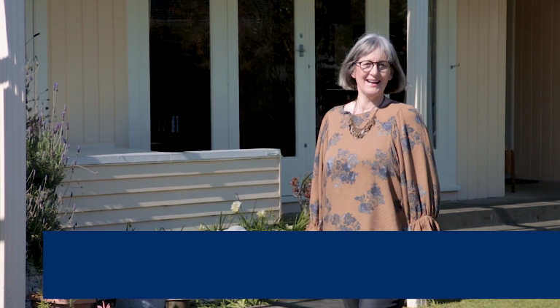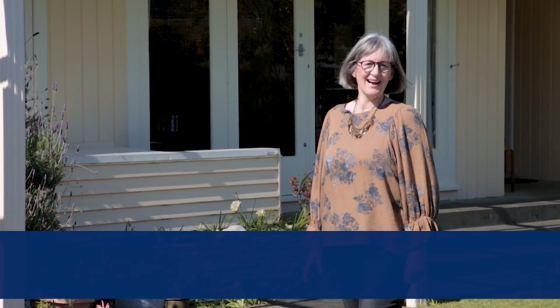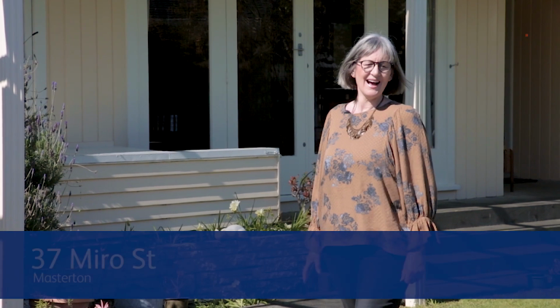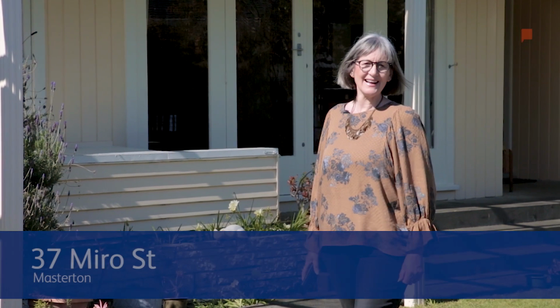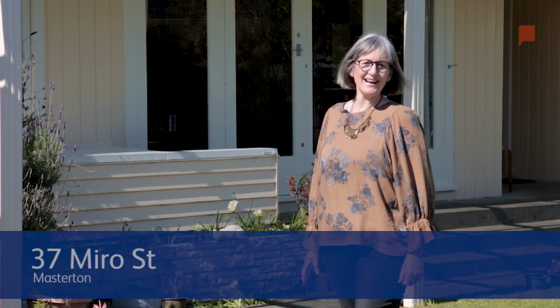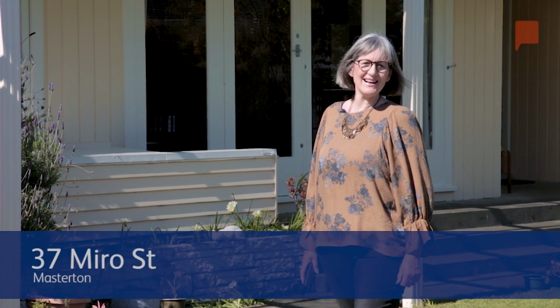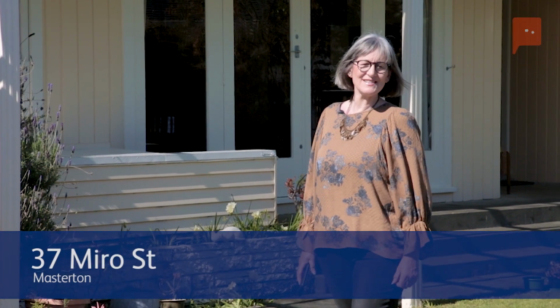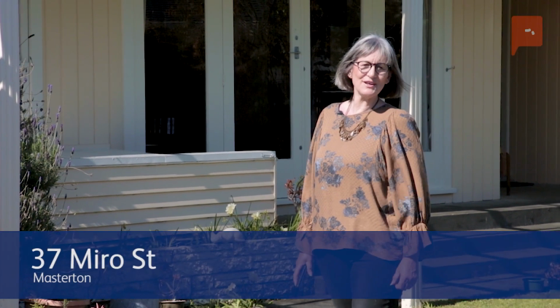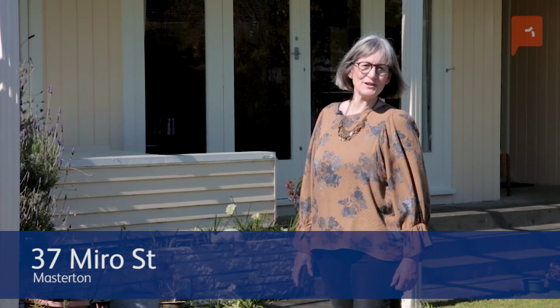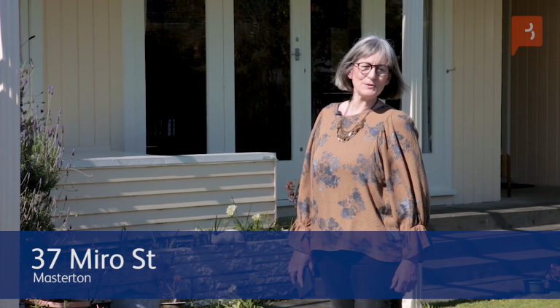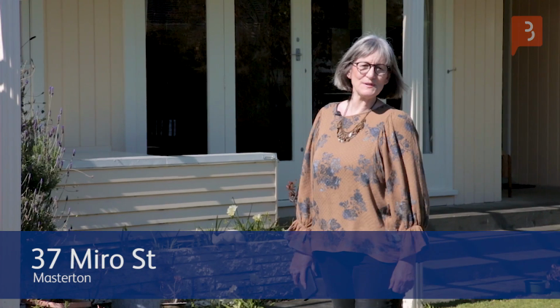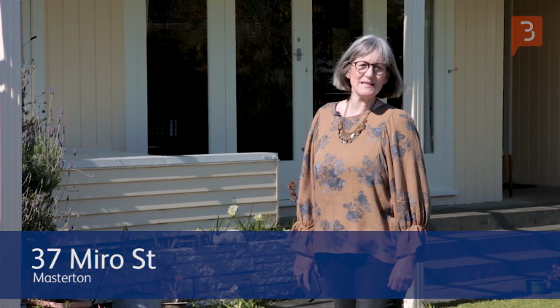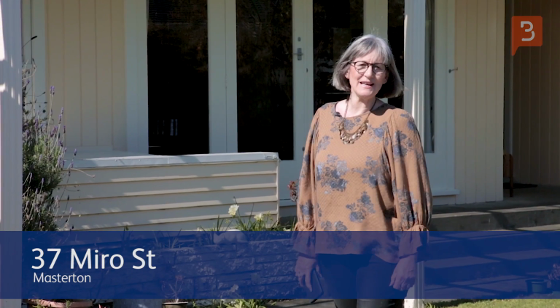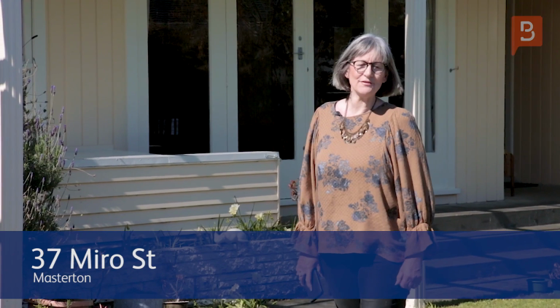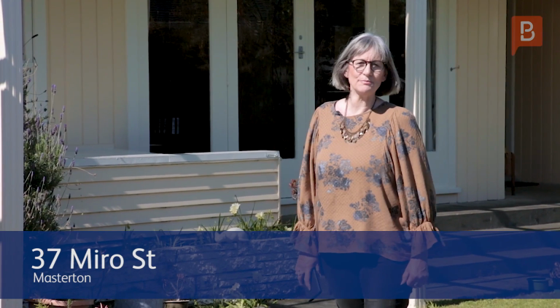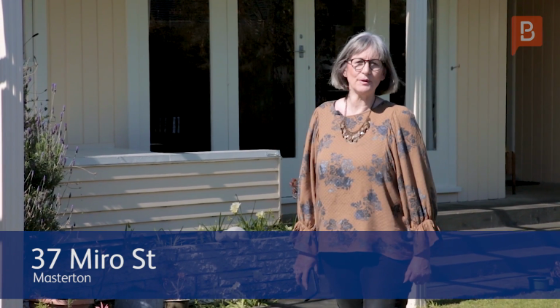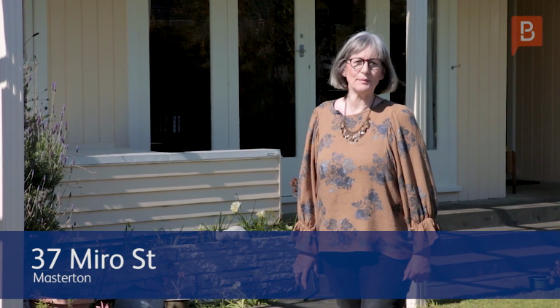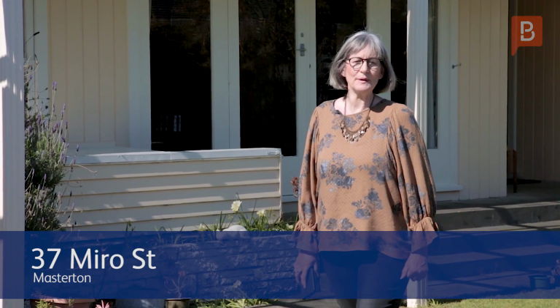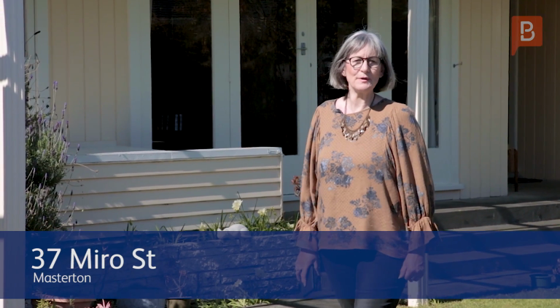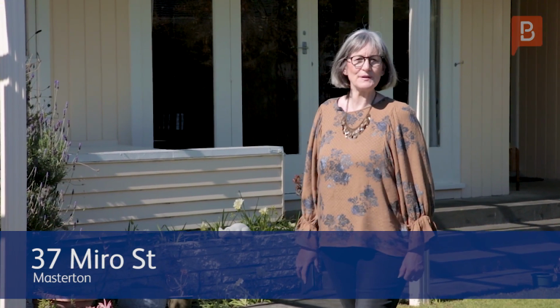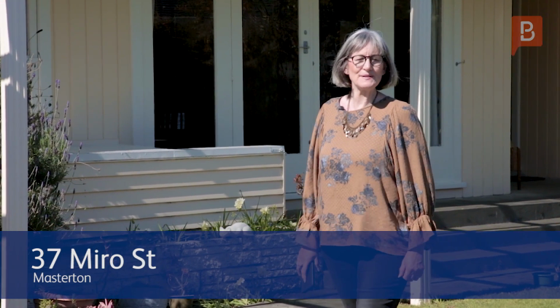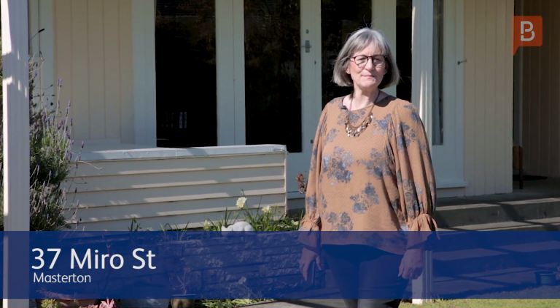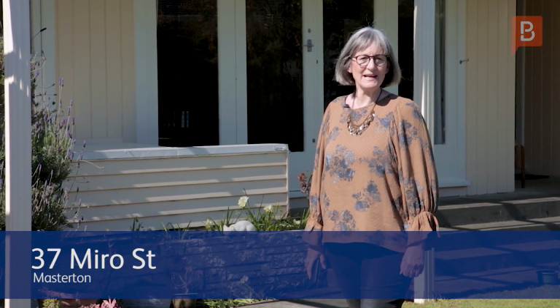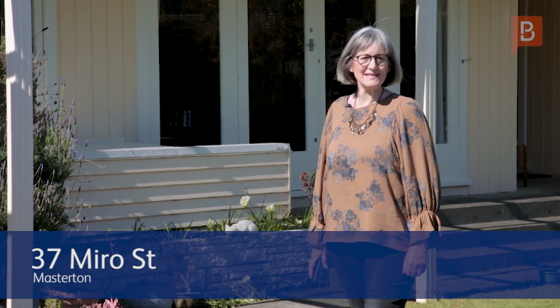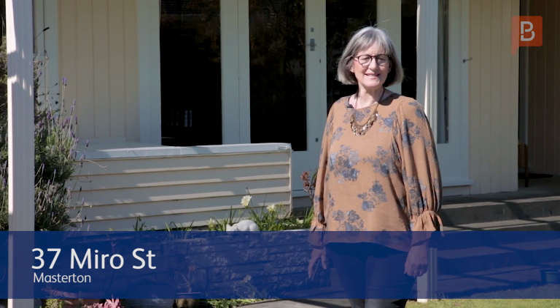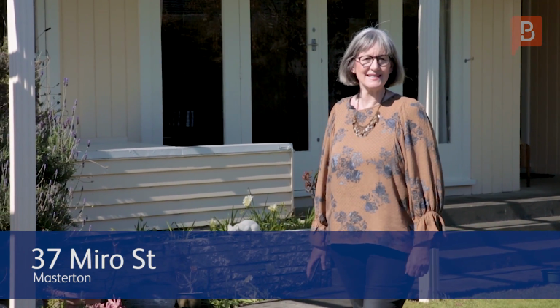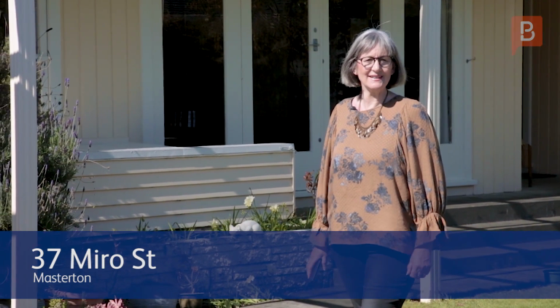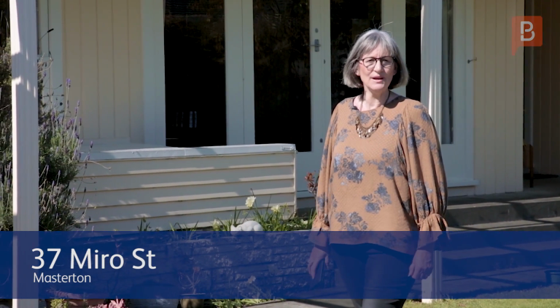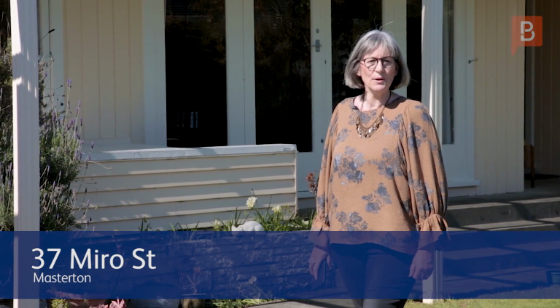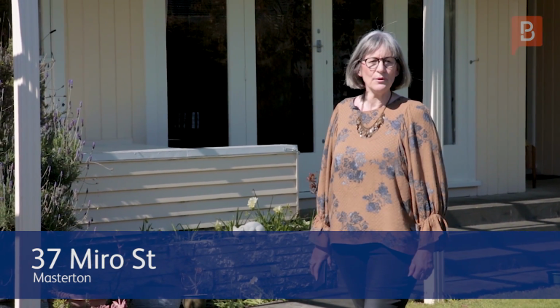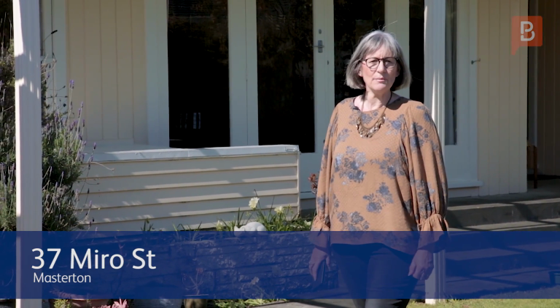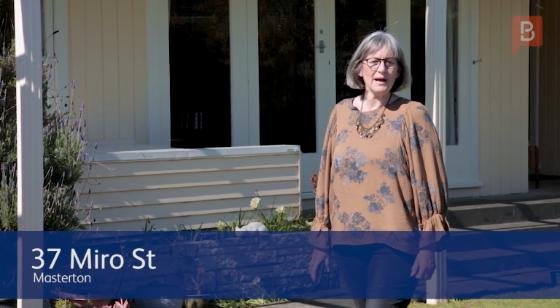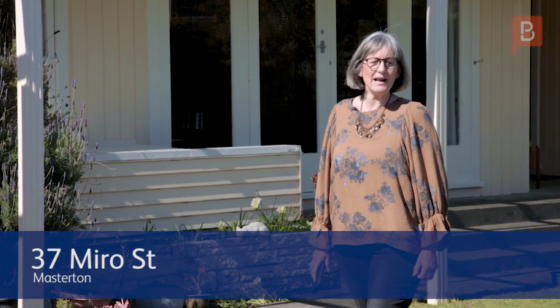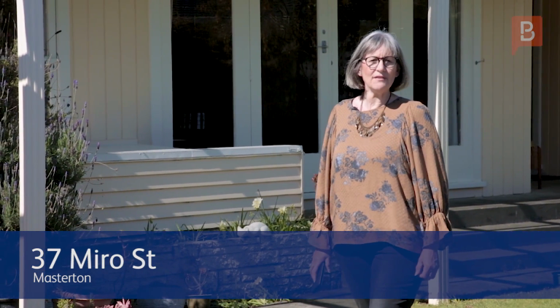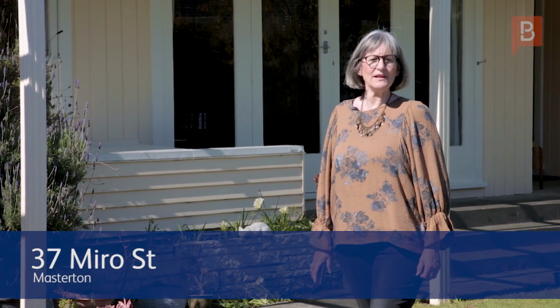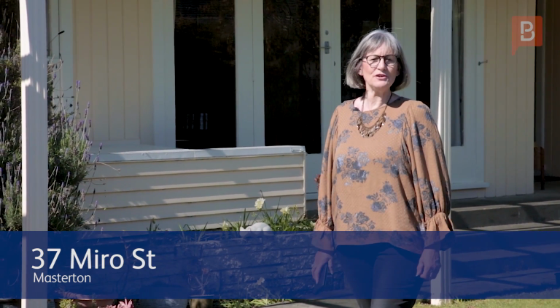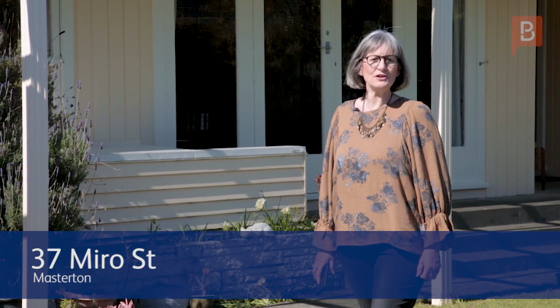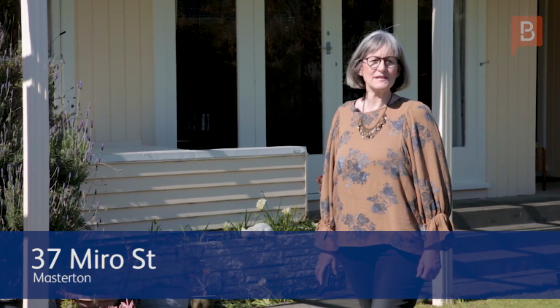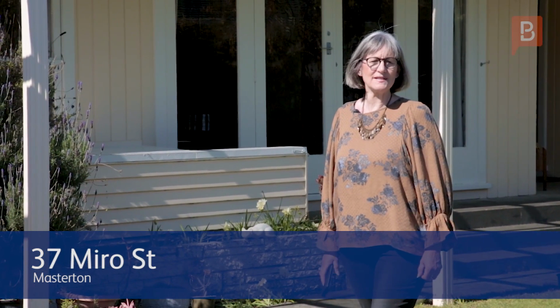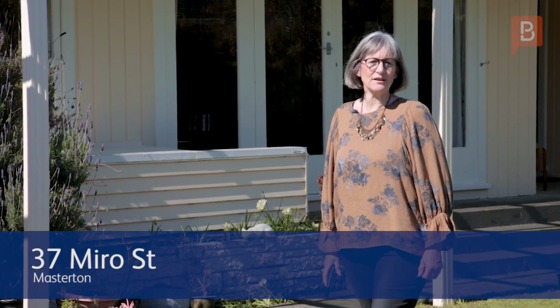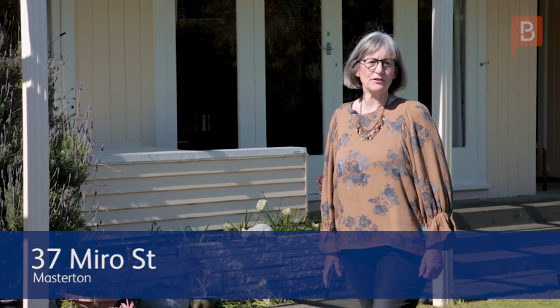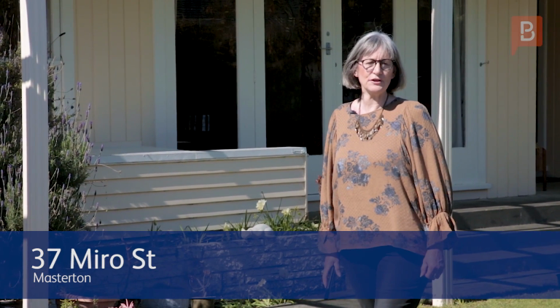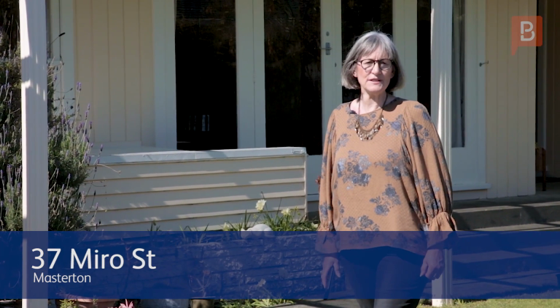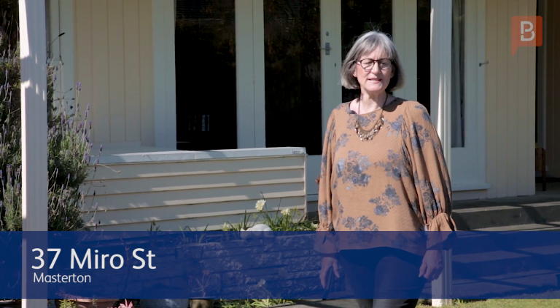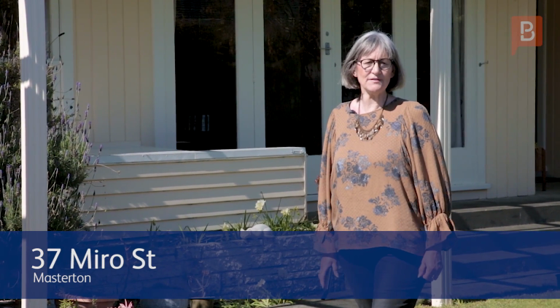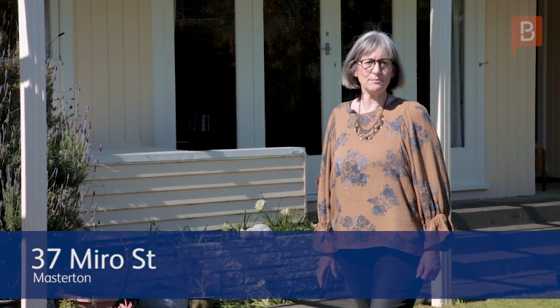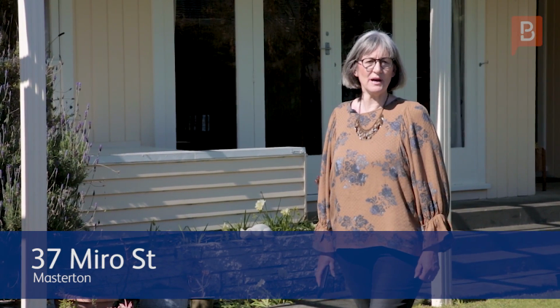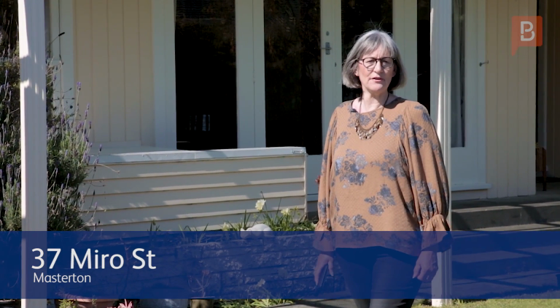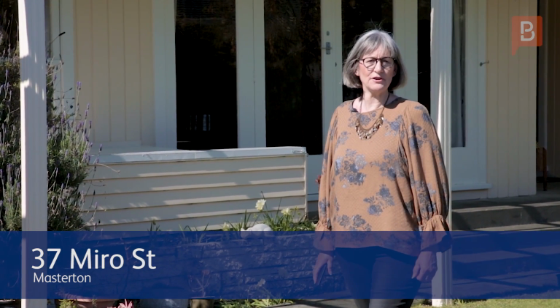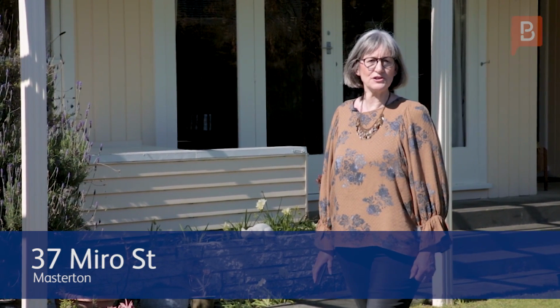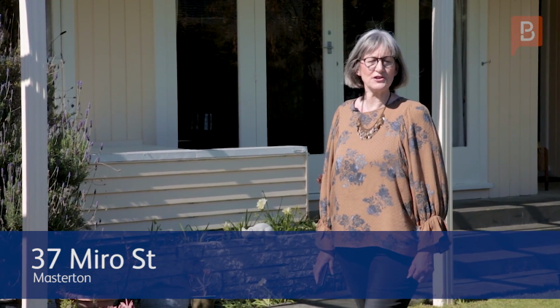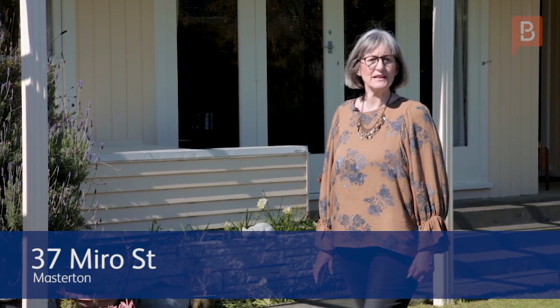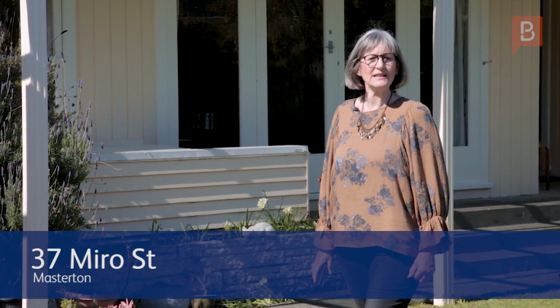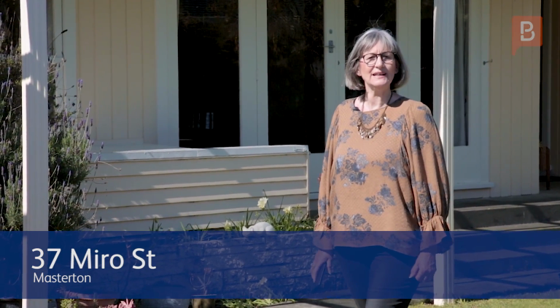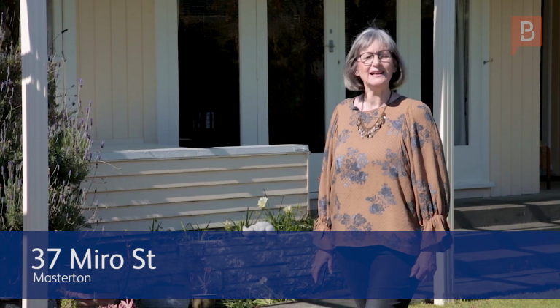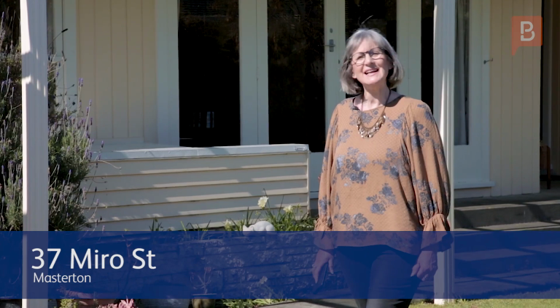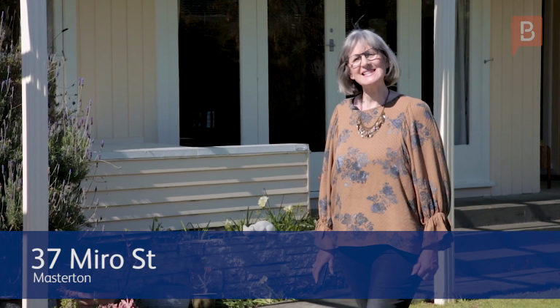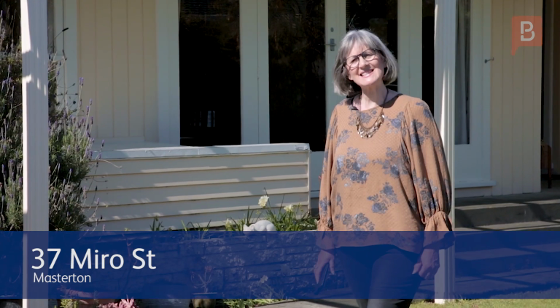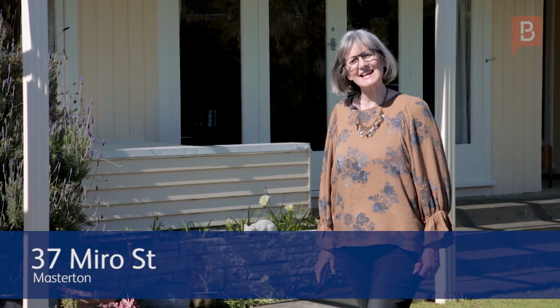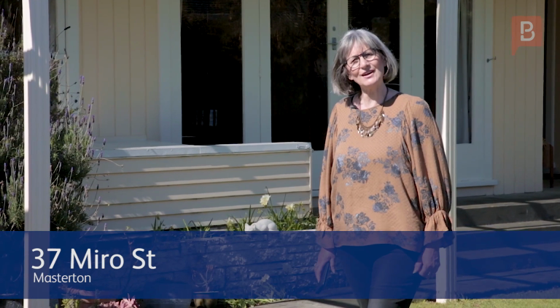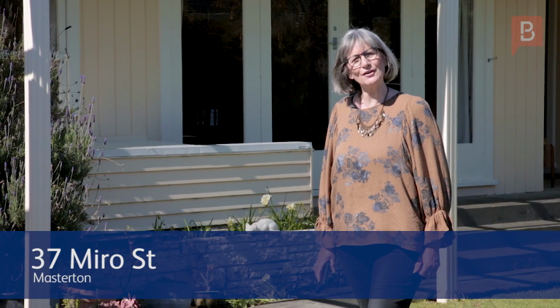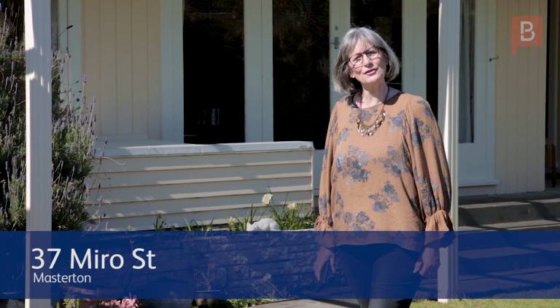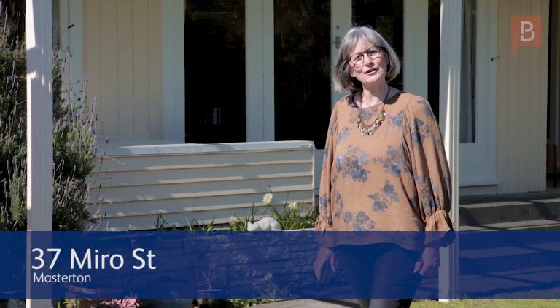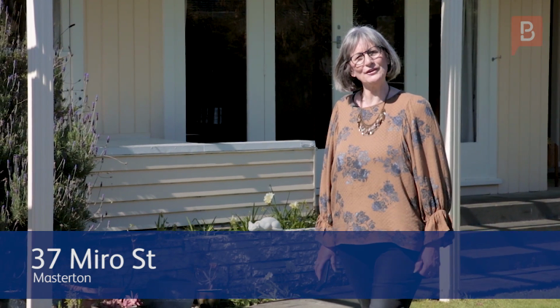Hi guys, Donna Dawson here from Property Brokers in Masterton. We're at my lovely new listing at 37 Miro Street. Let's take a look through.